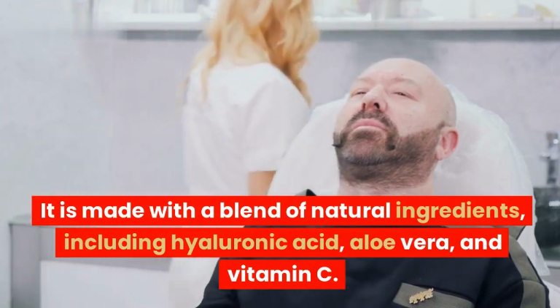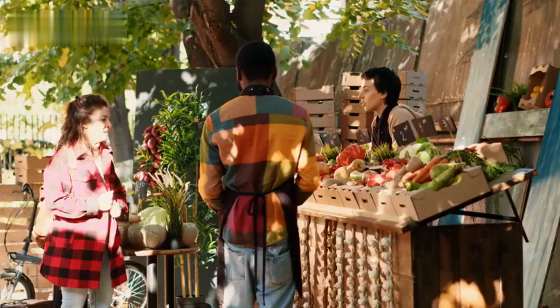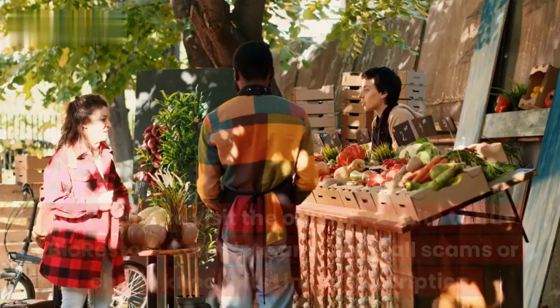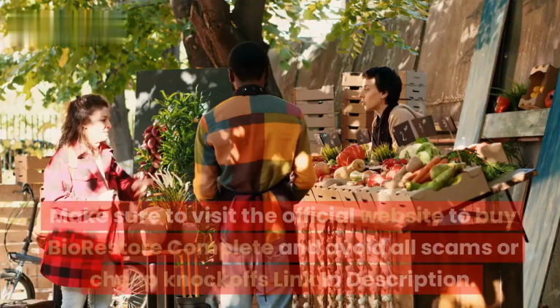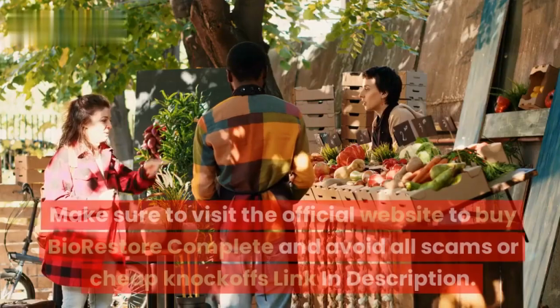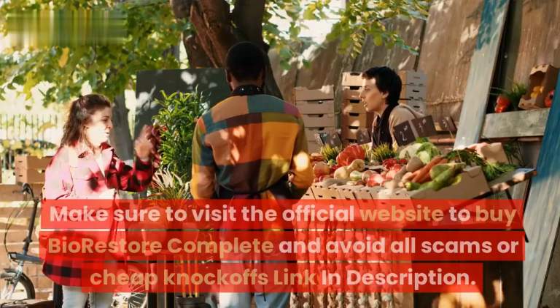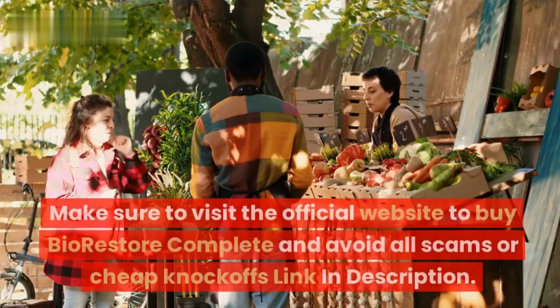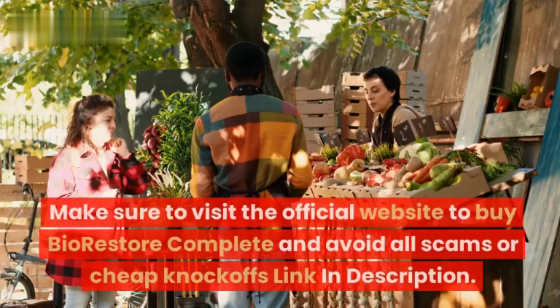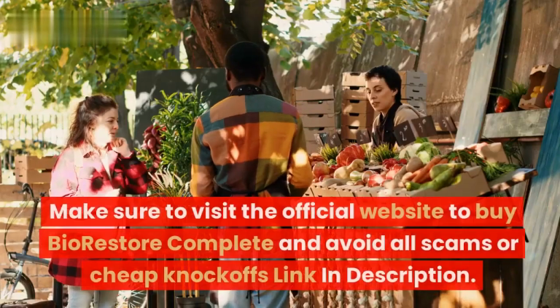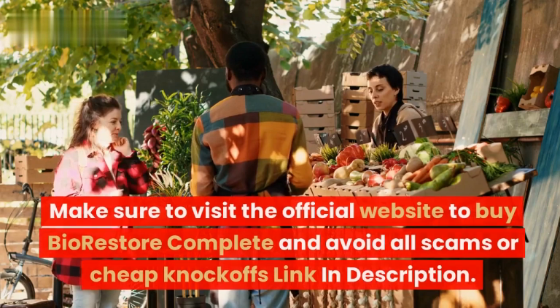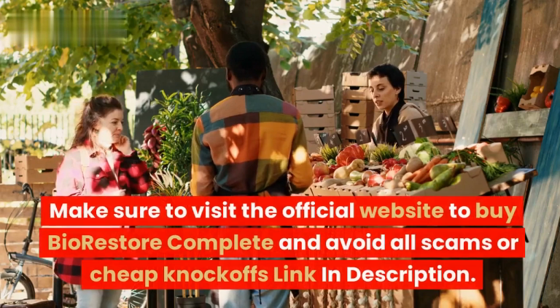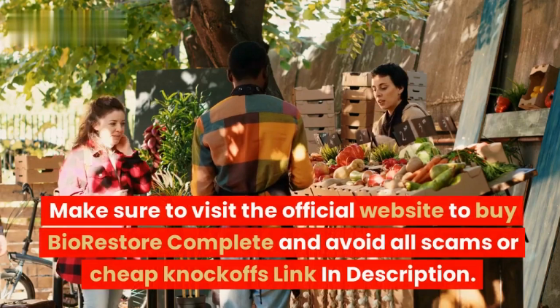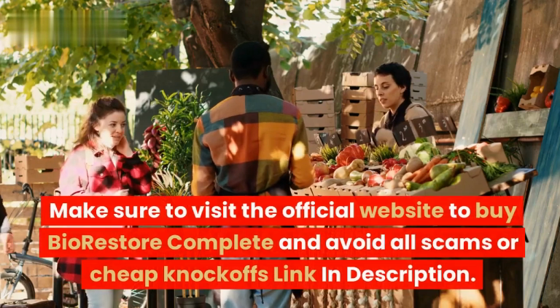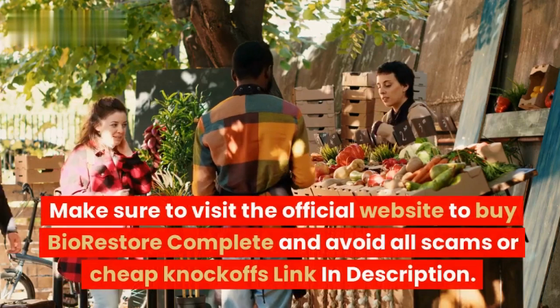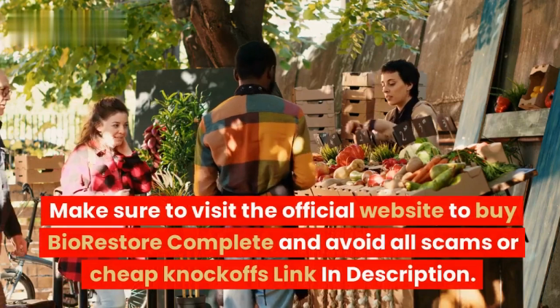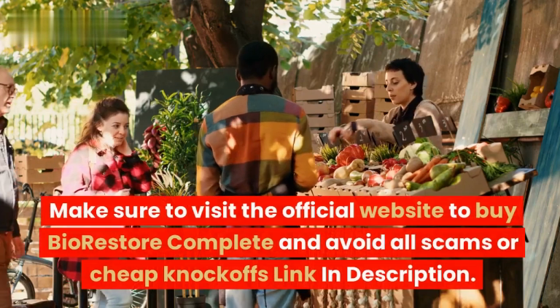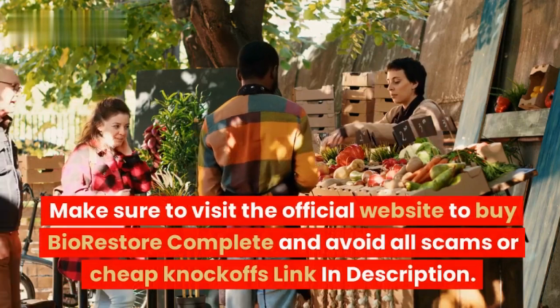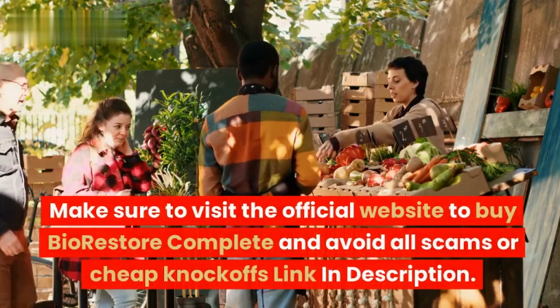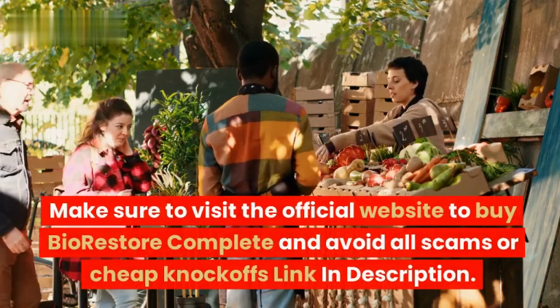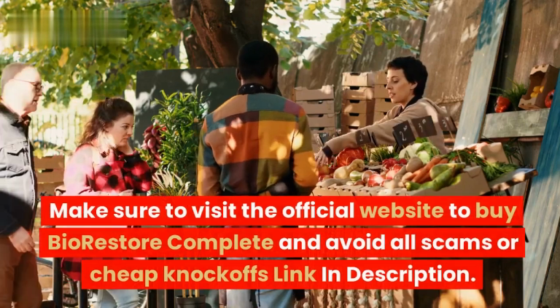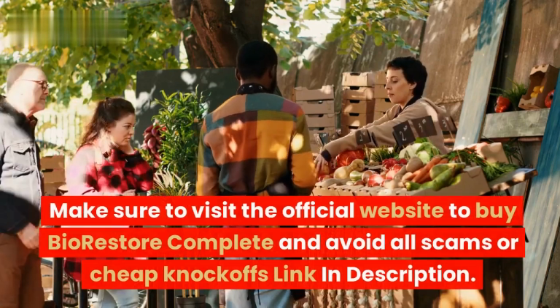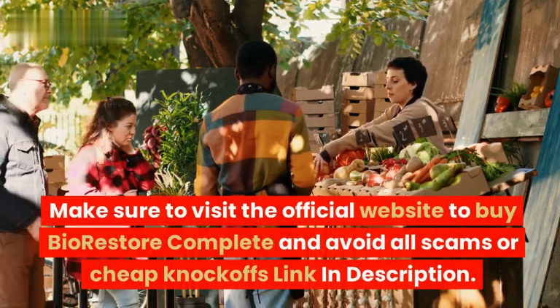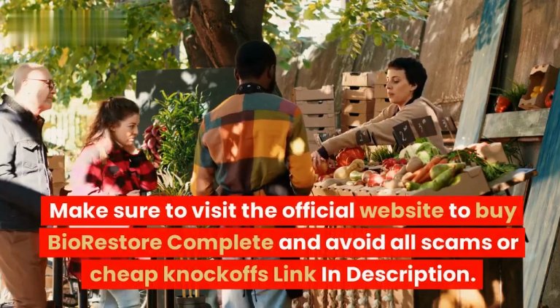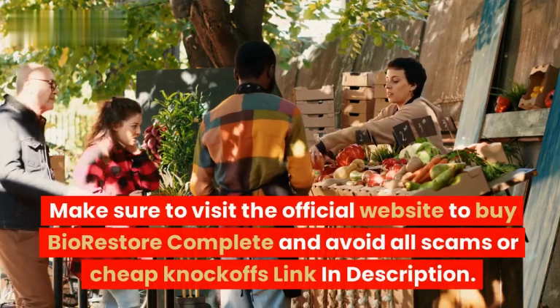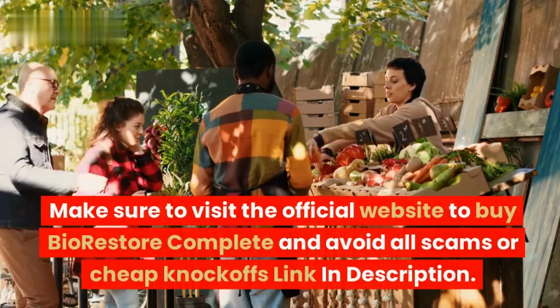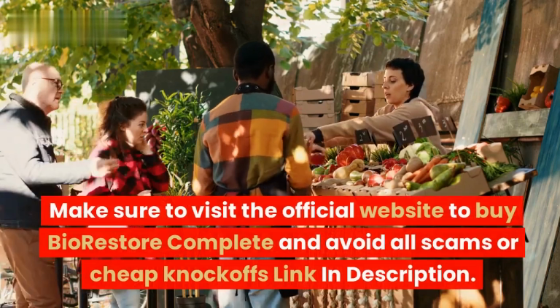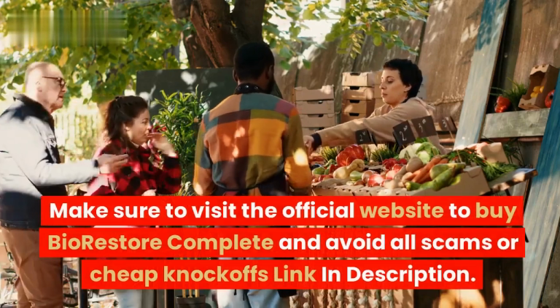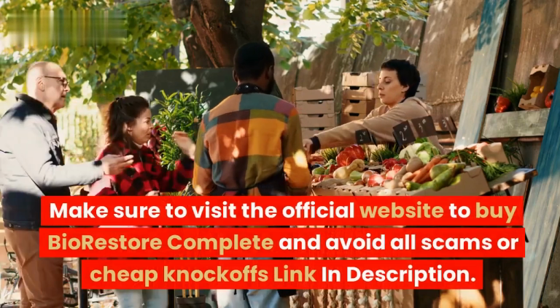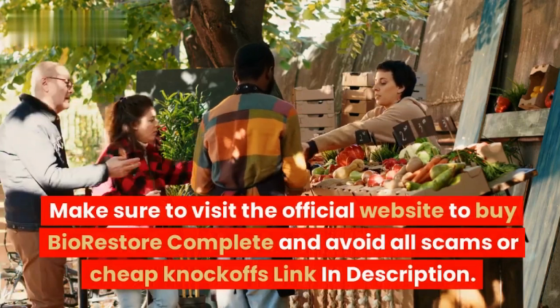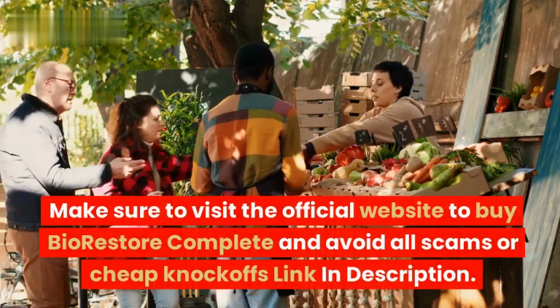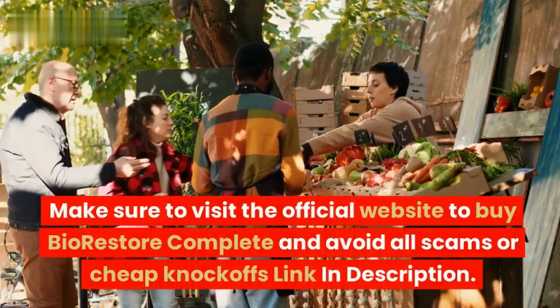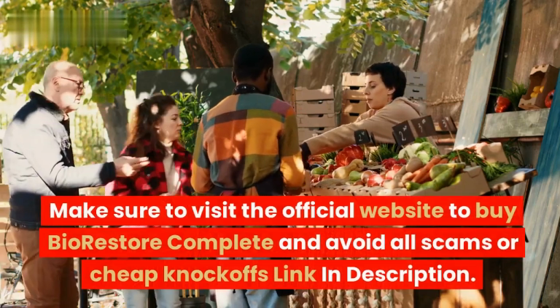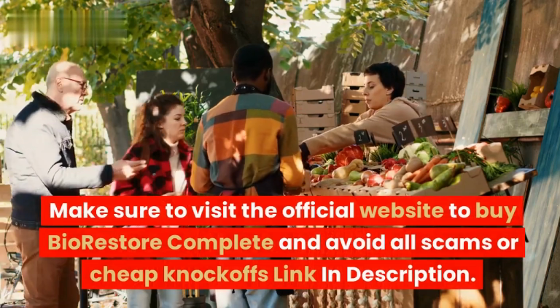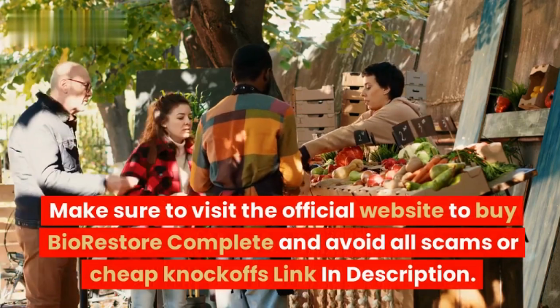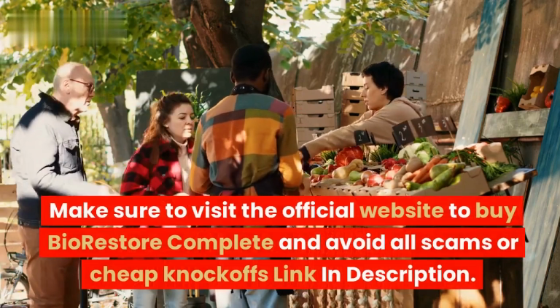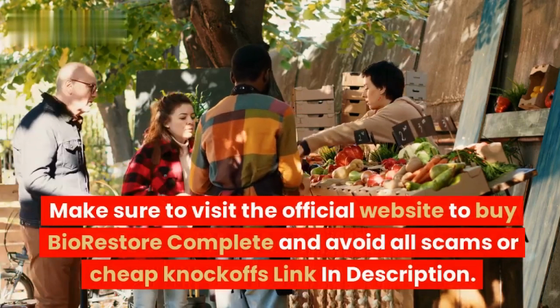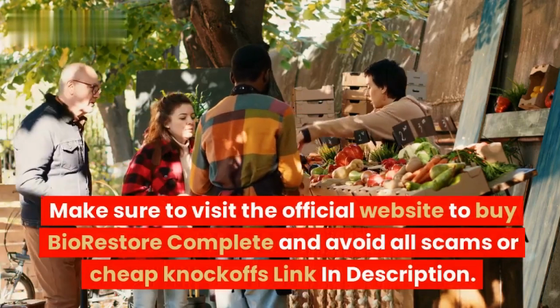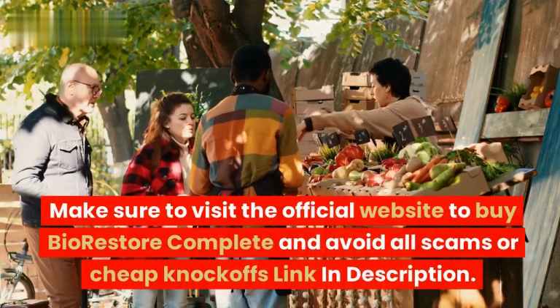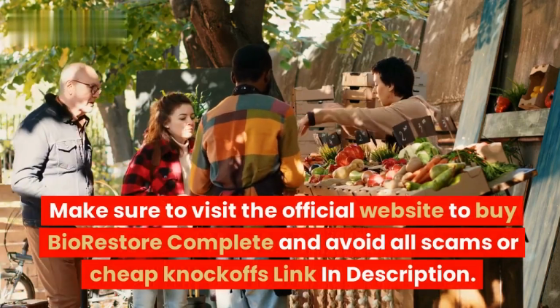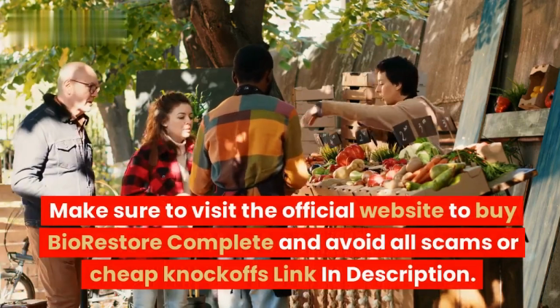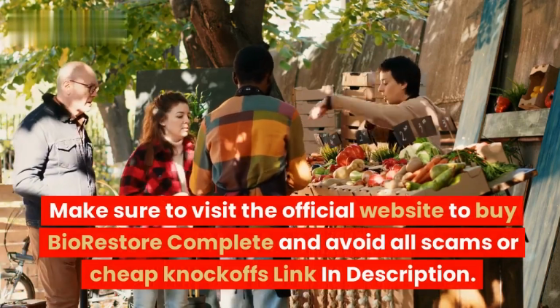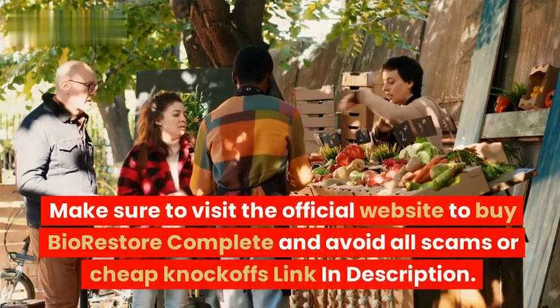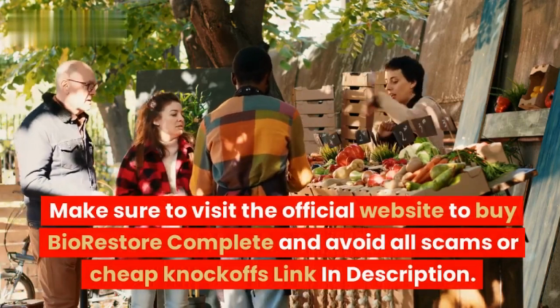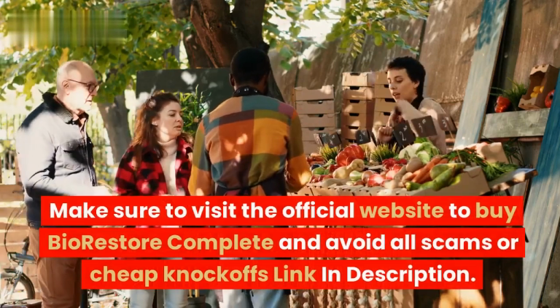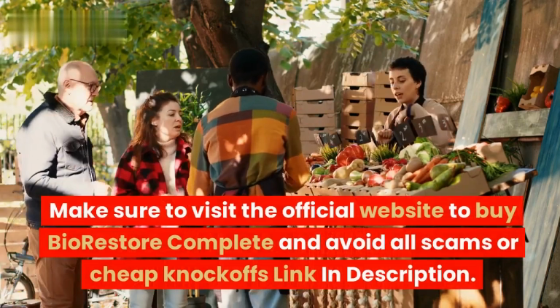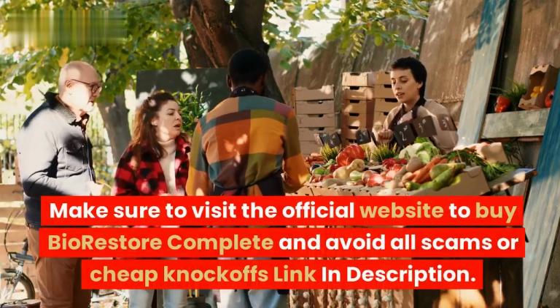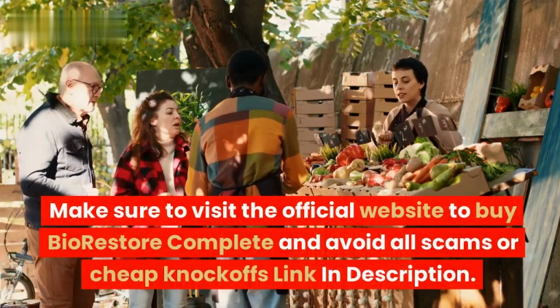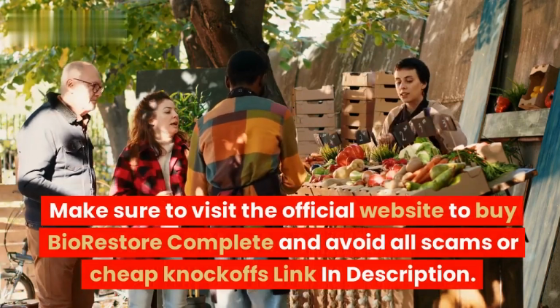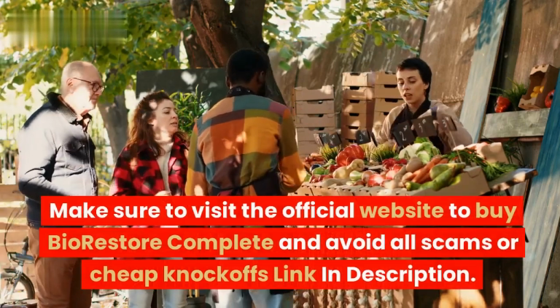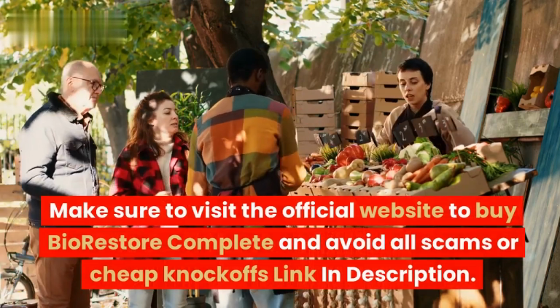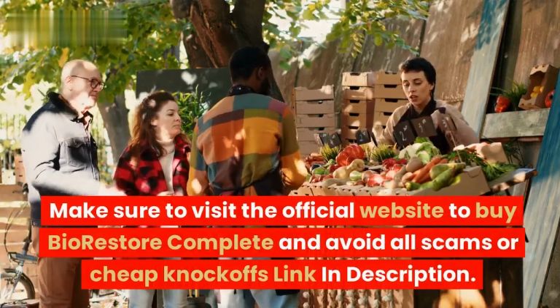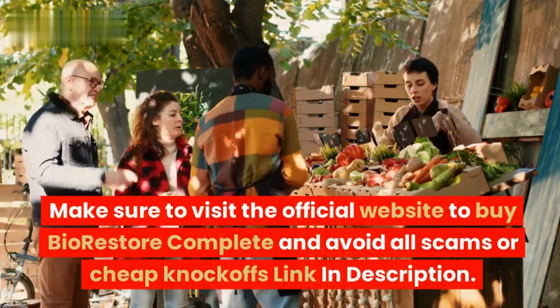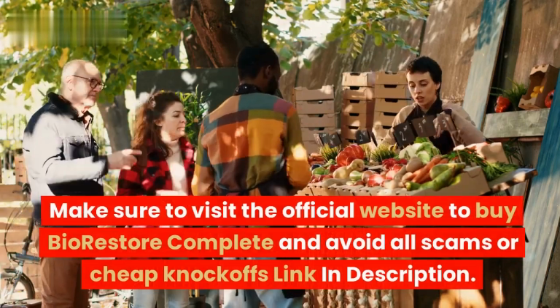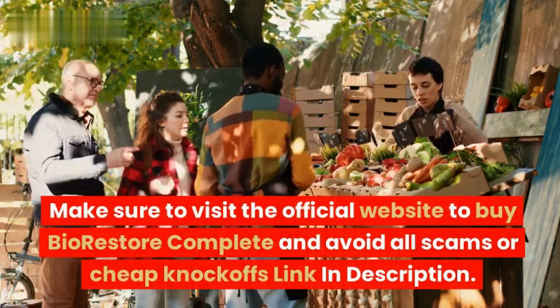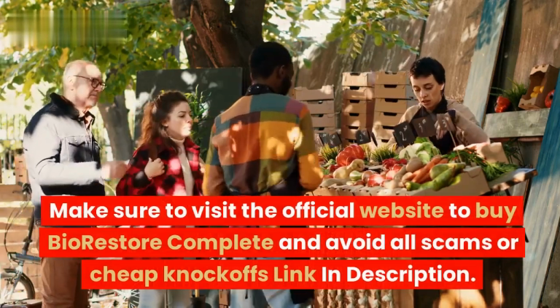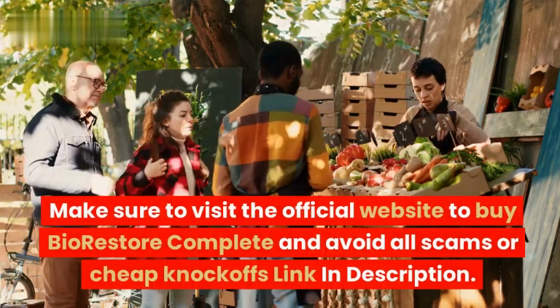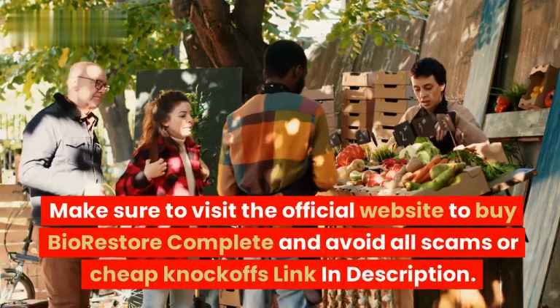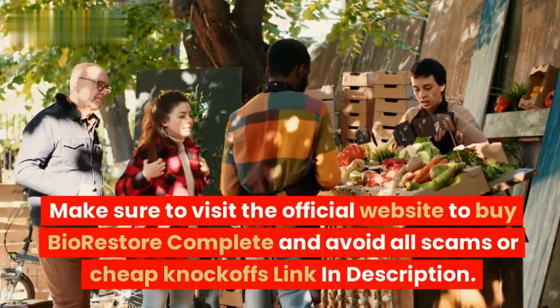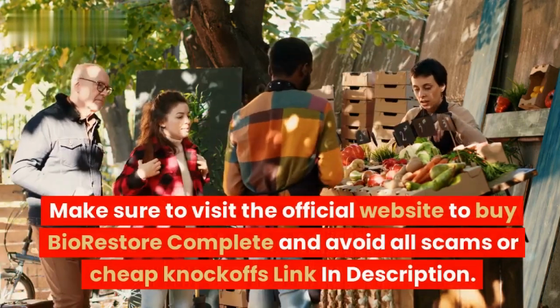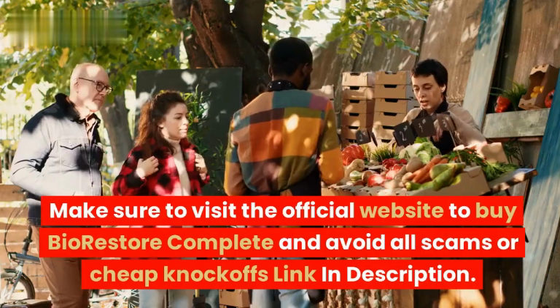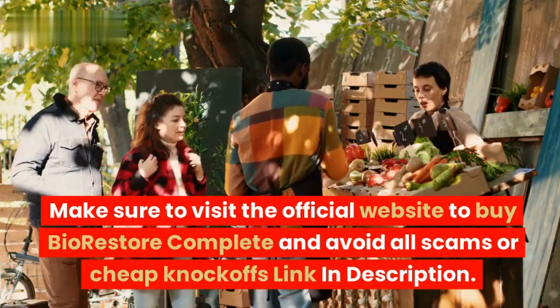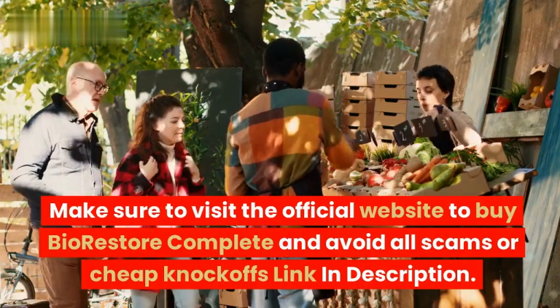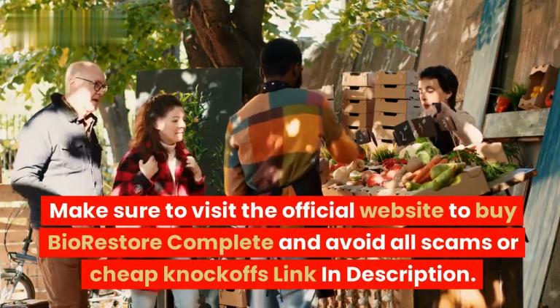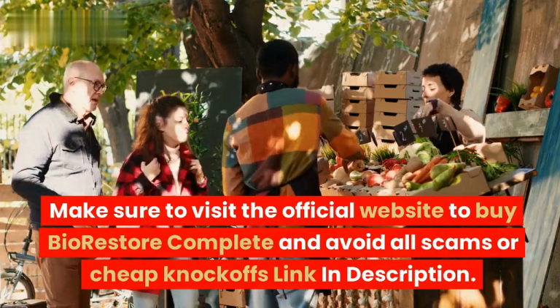Make sure to visit the official website to buy BioRestore Complete and avoid all scams or cheap knockoffs — link in description.